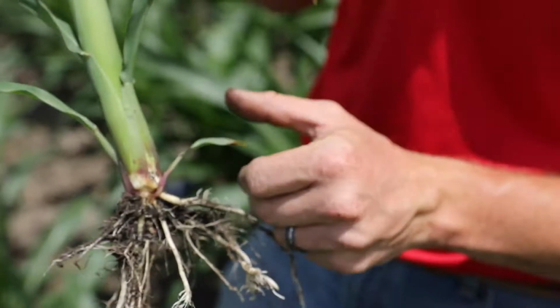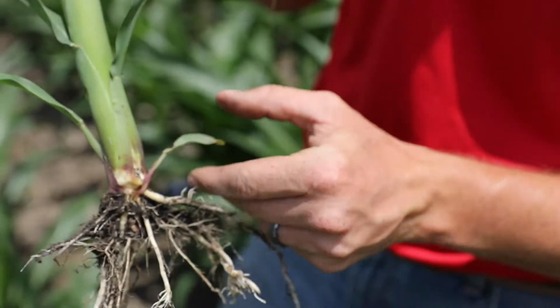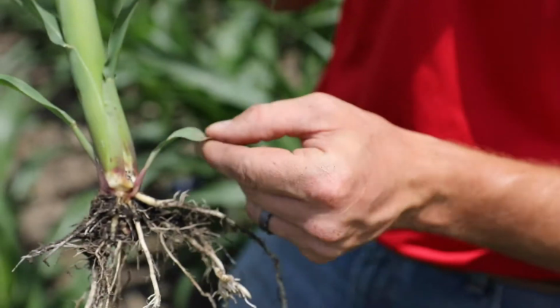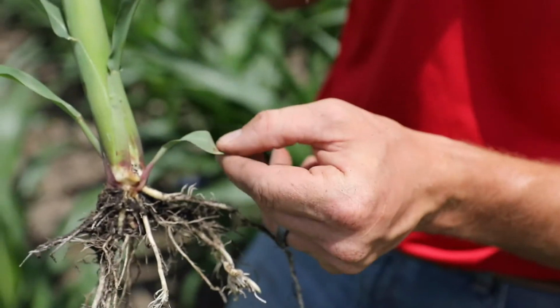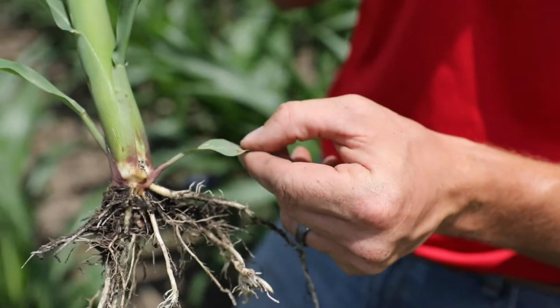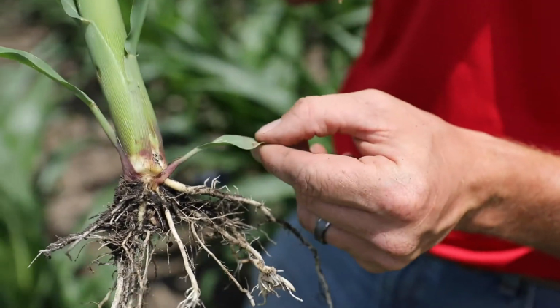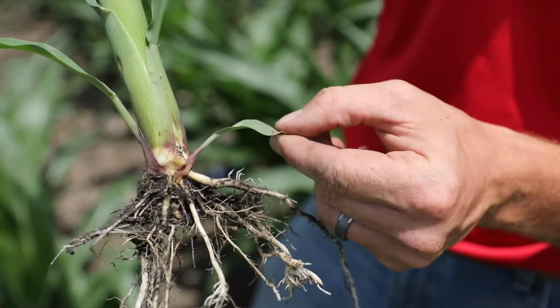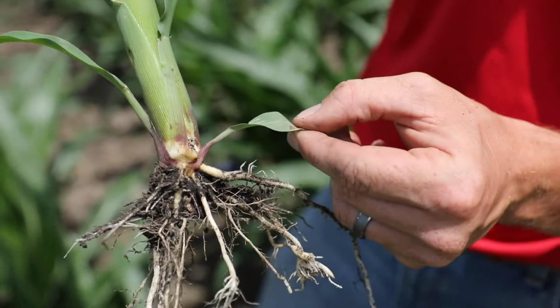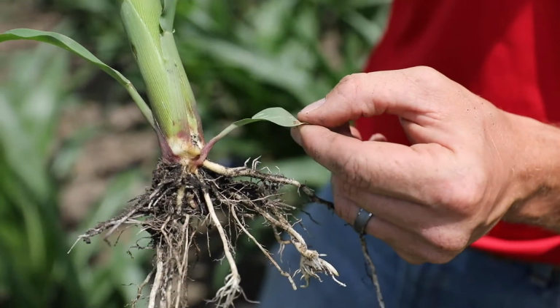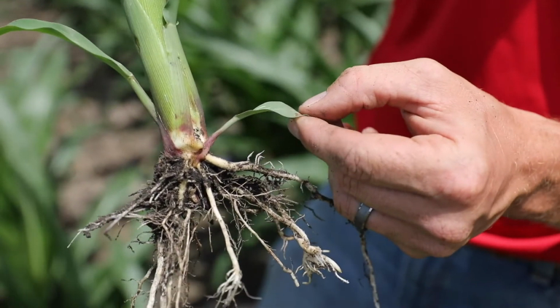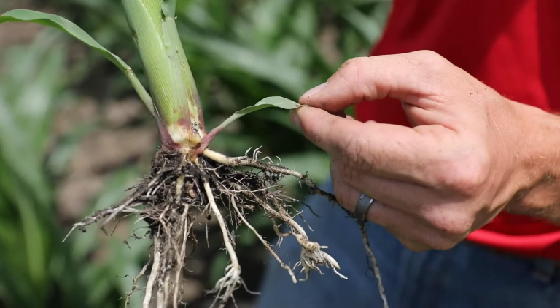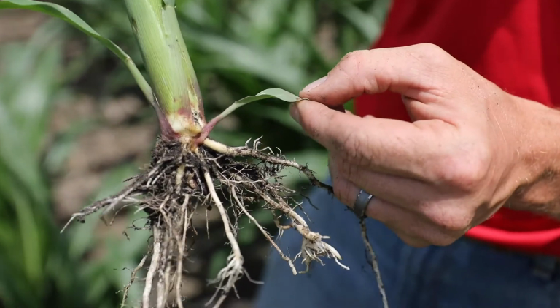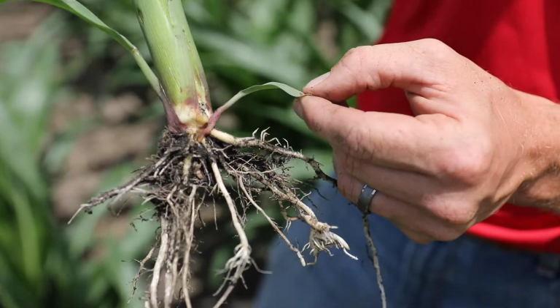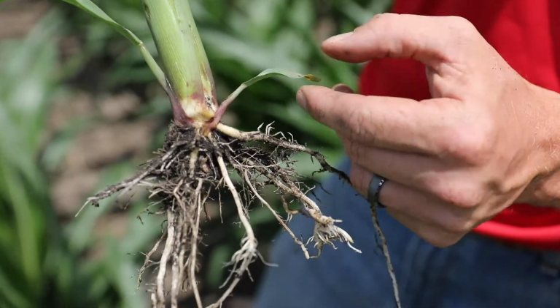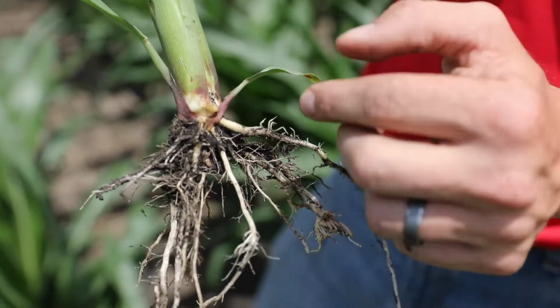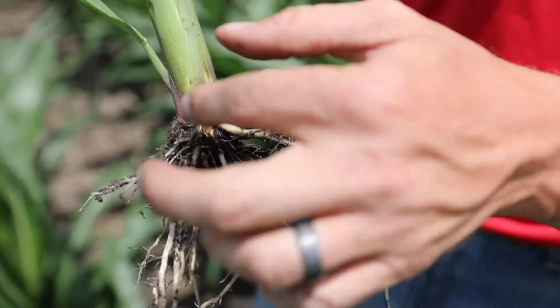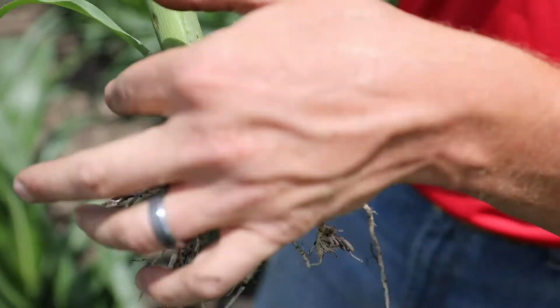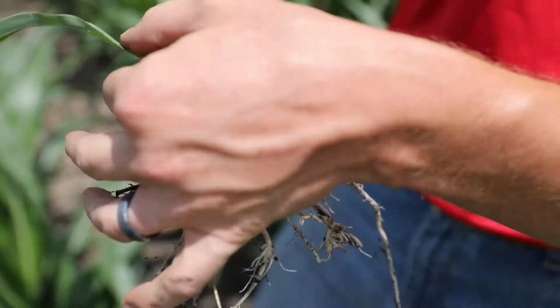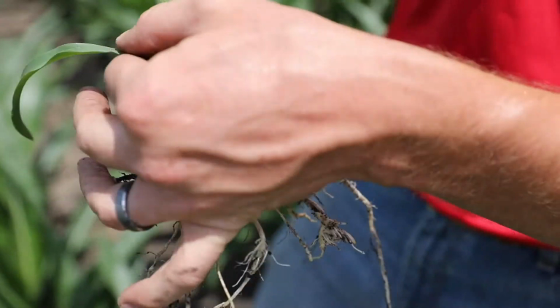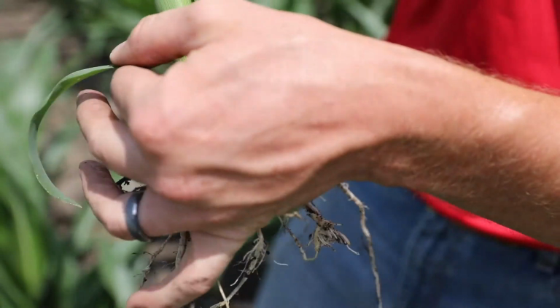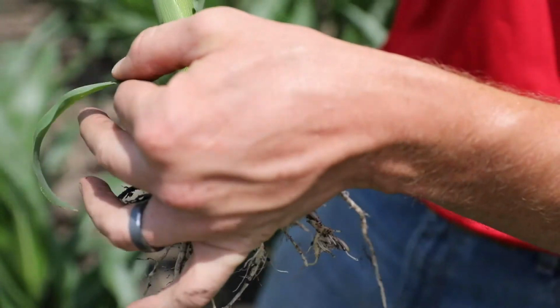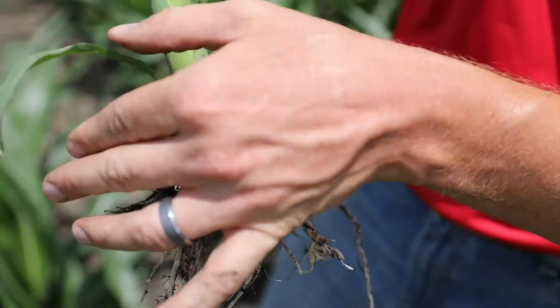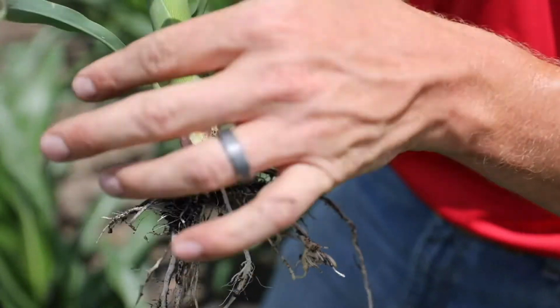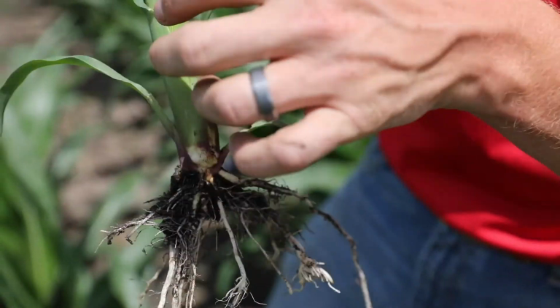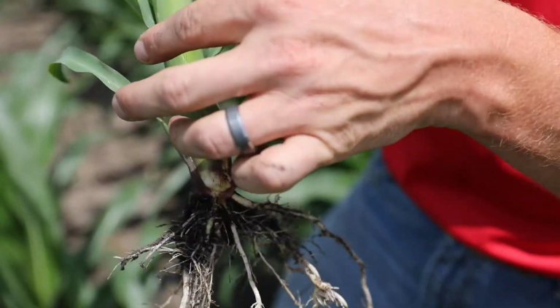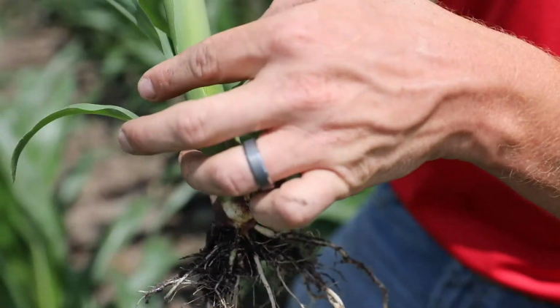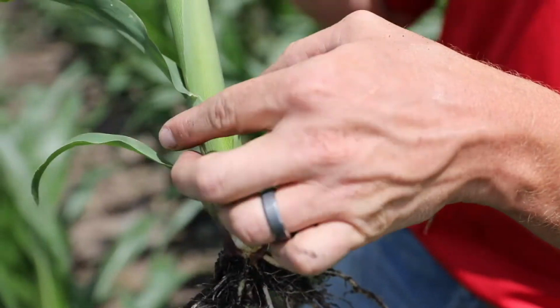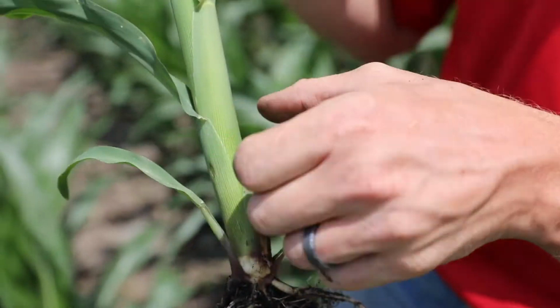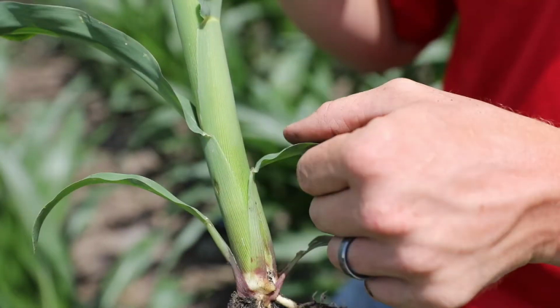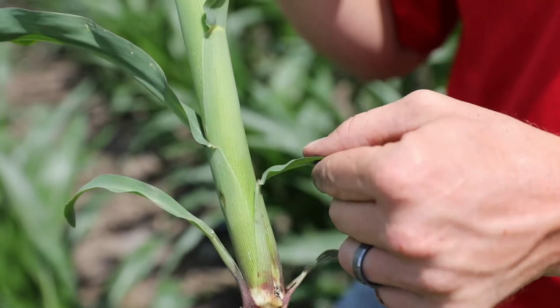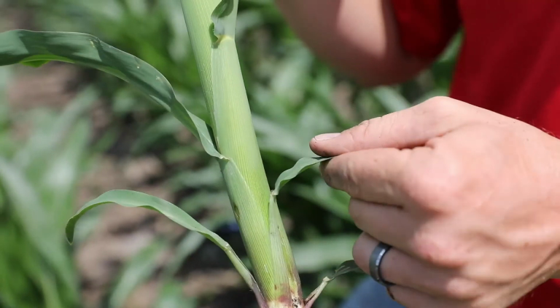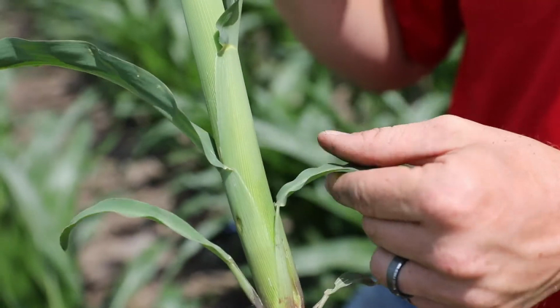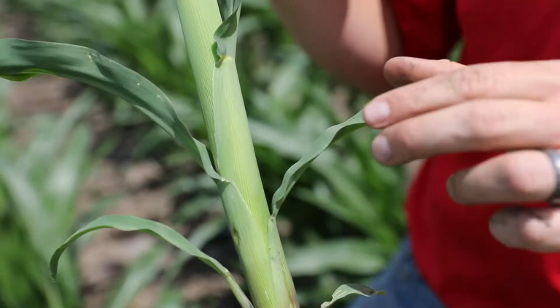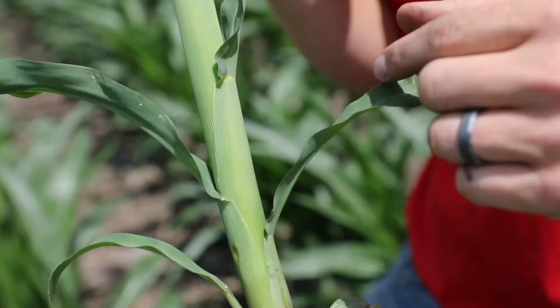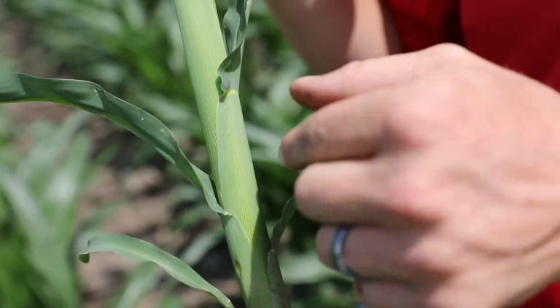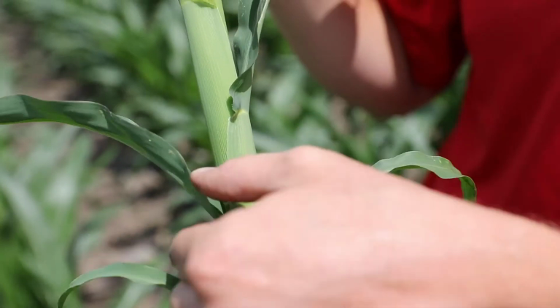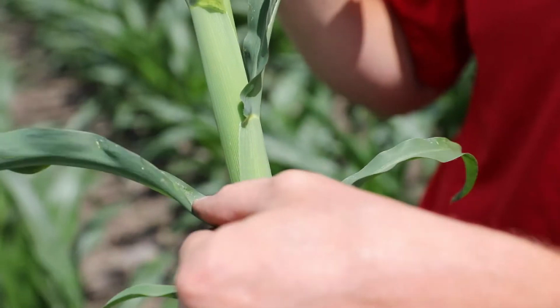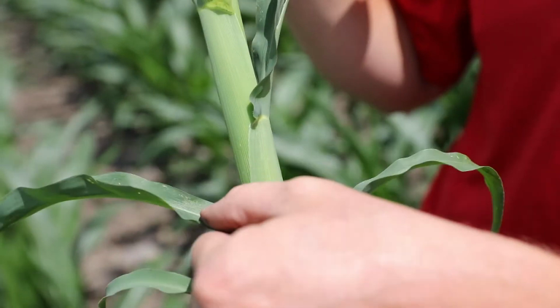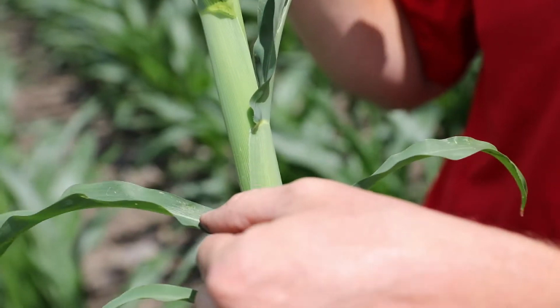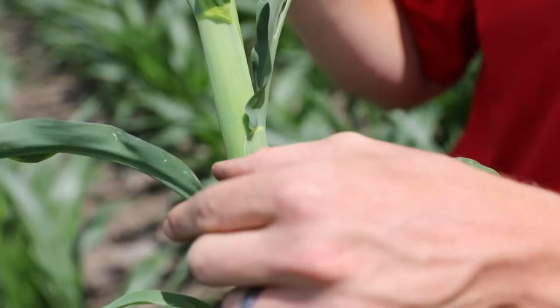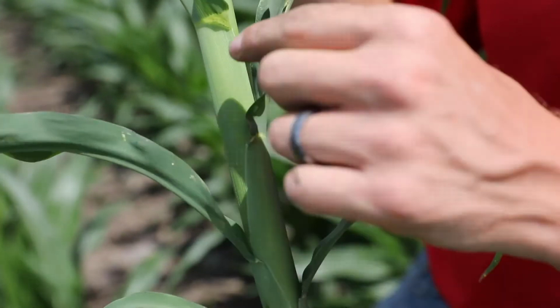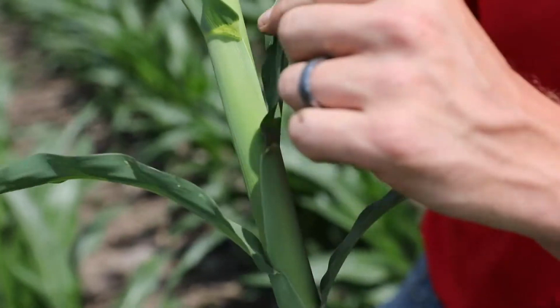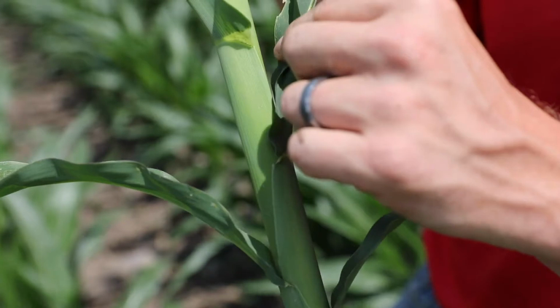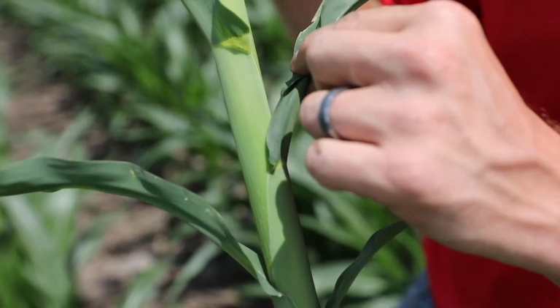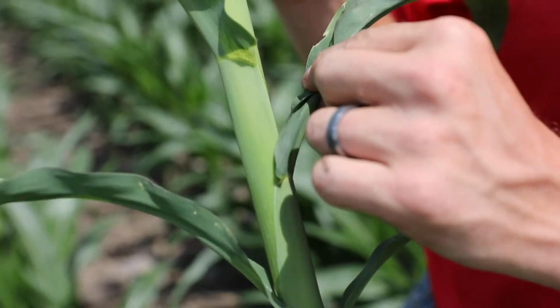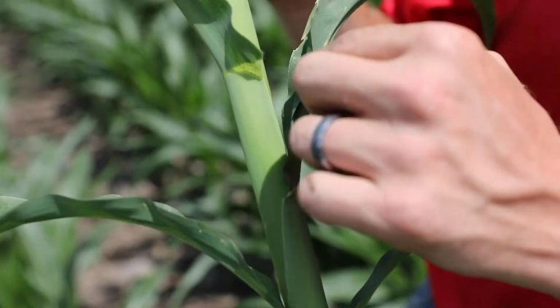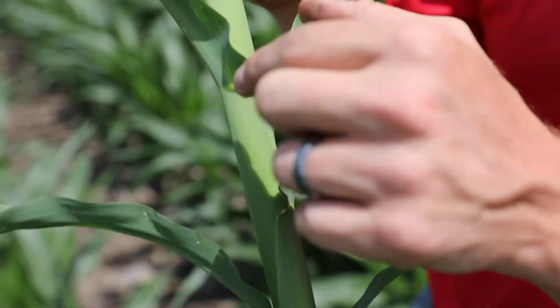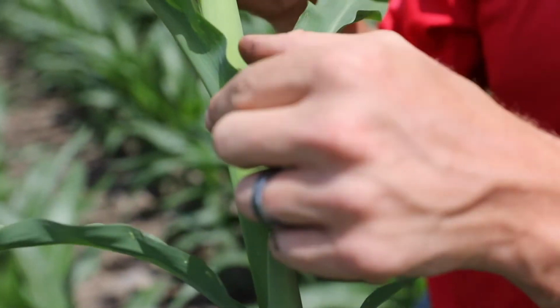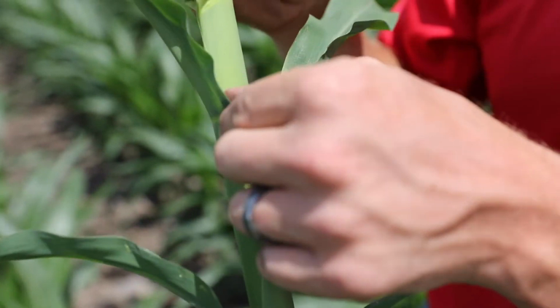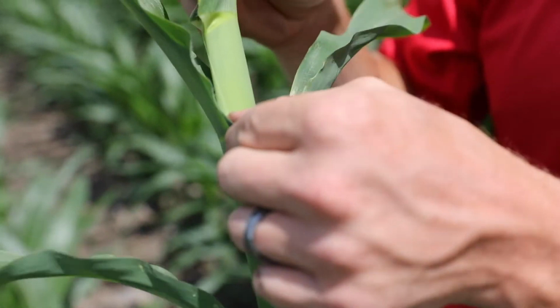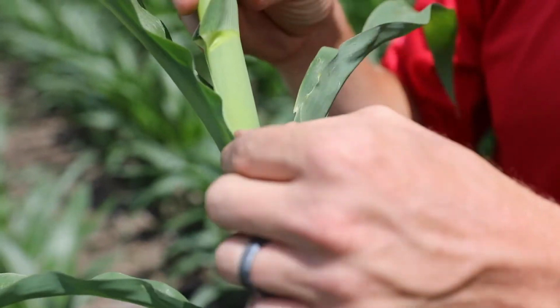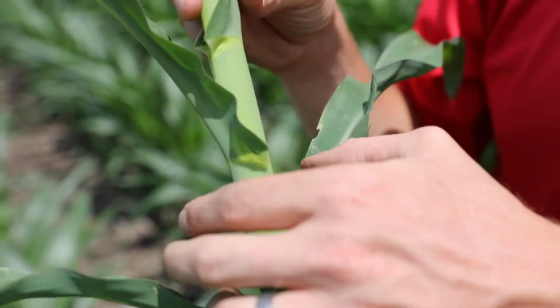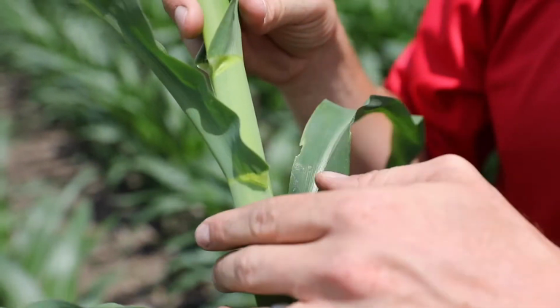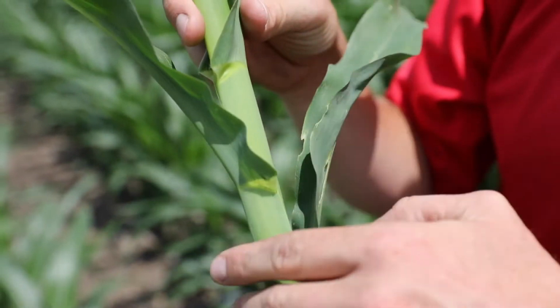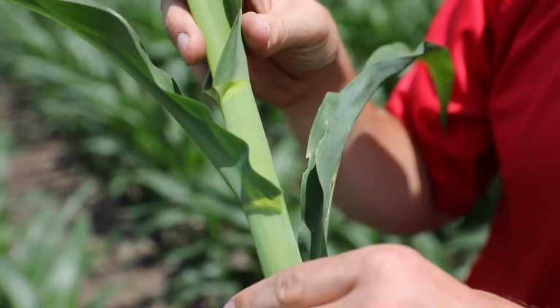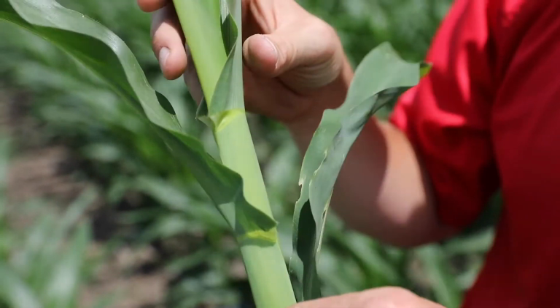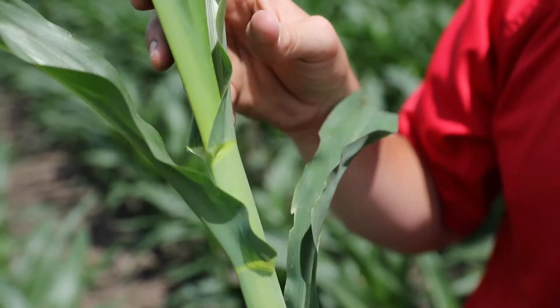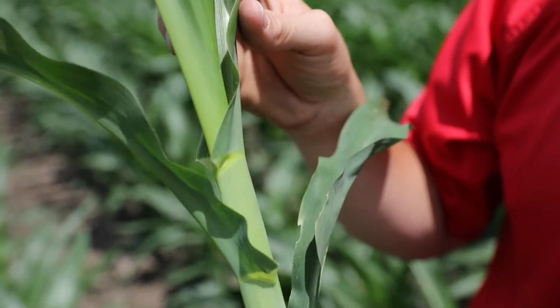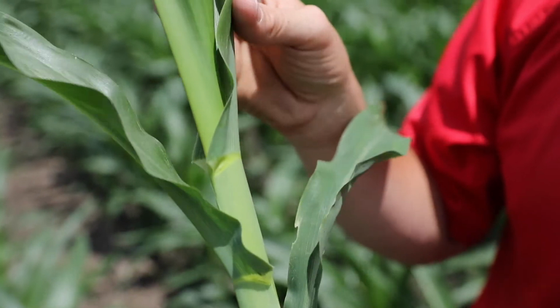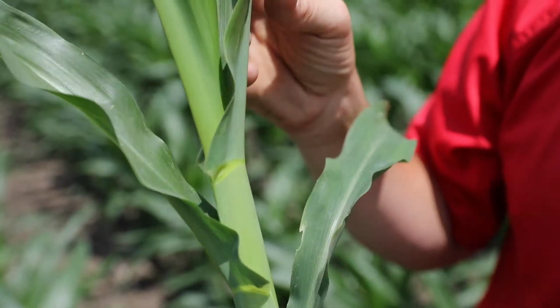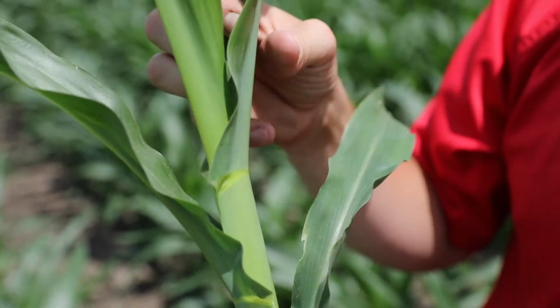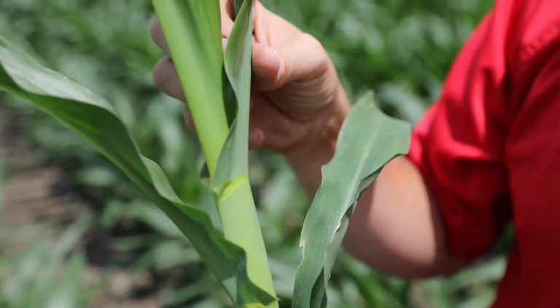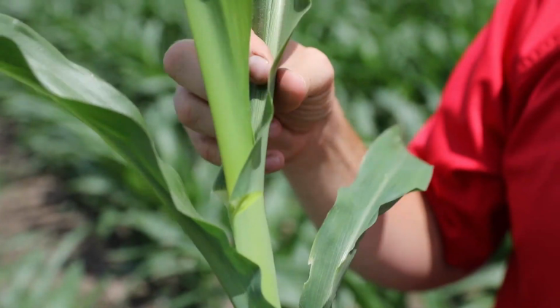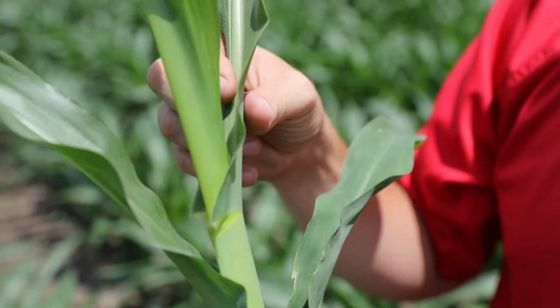This is the first true leaf, second, third, fourth, fifth, sixth, and seventh — counting each collared leaf up to leaf seven on this V7 plant.